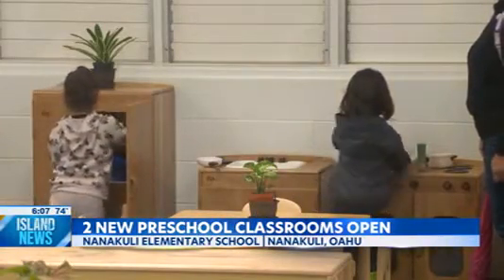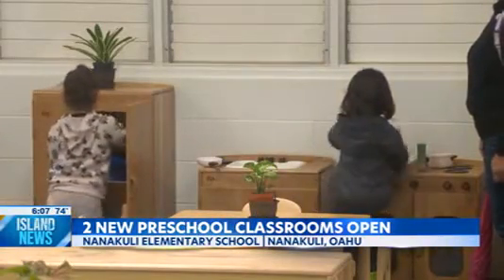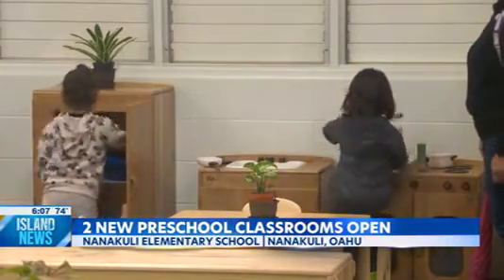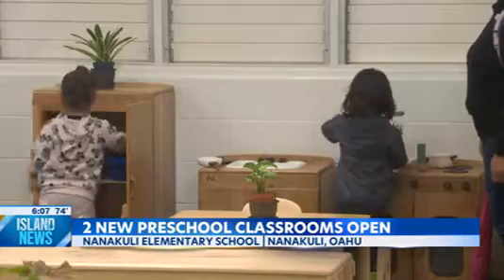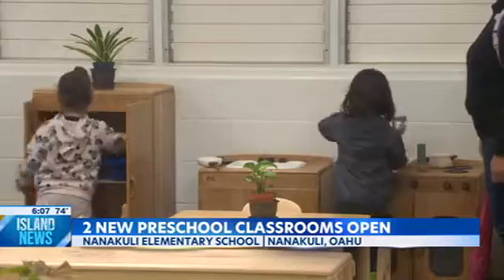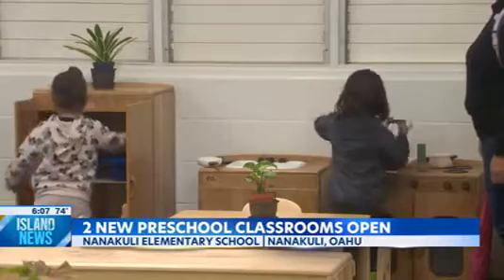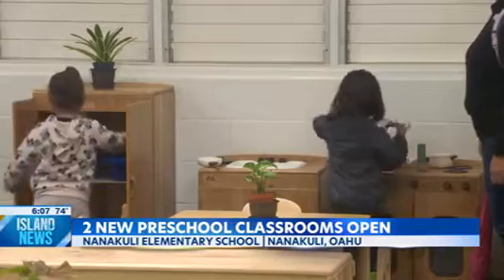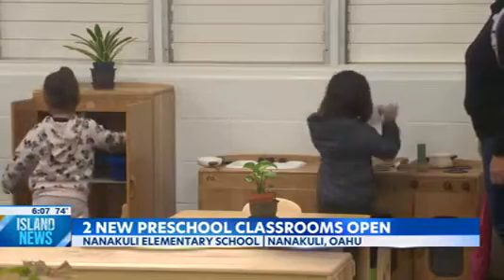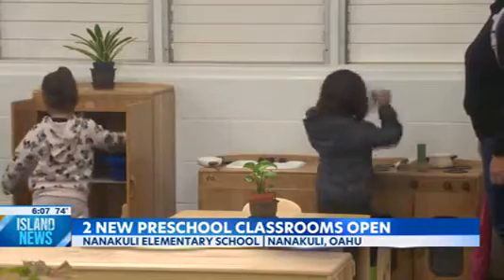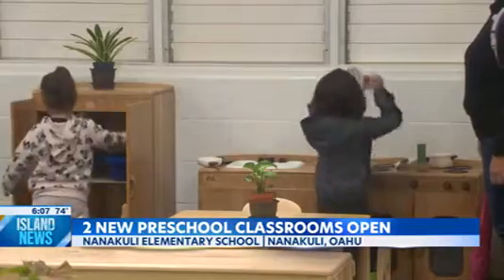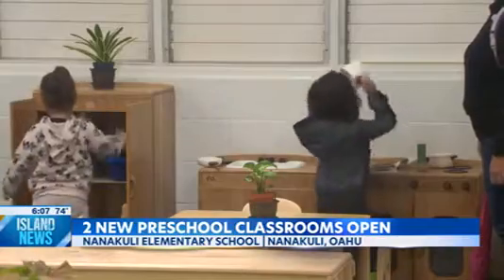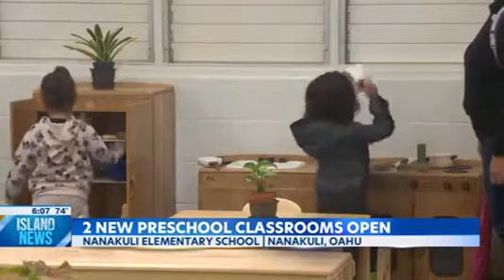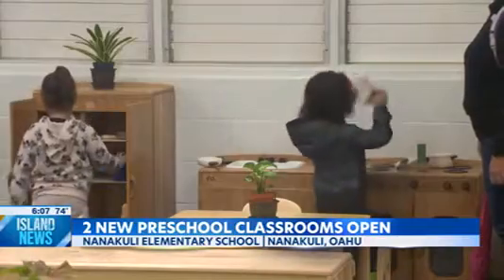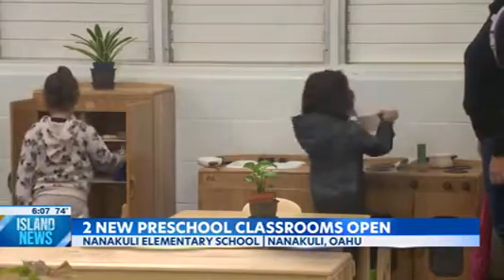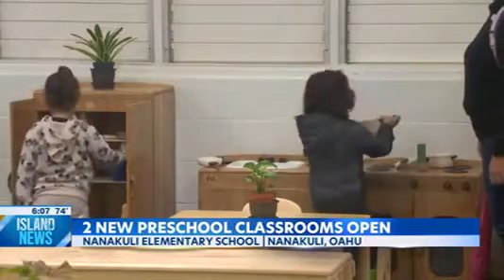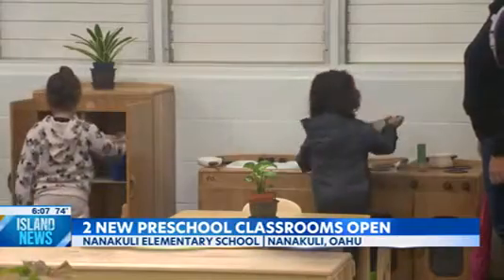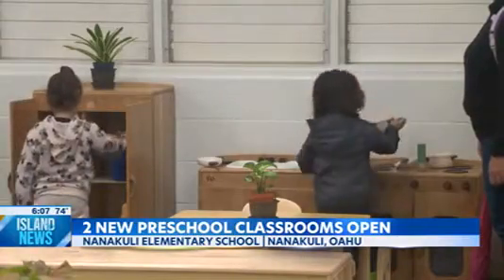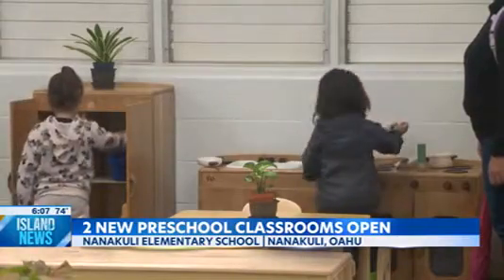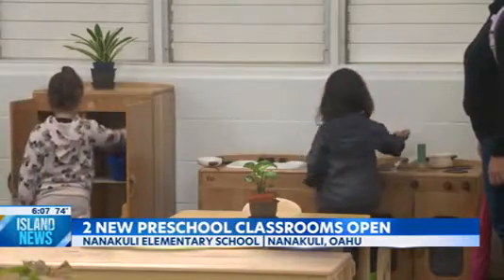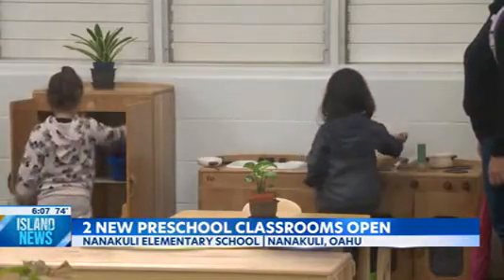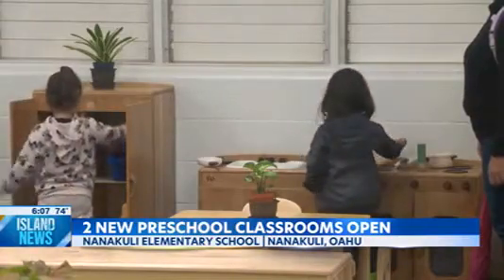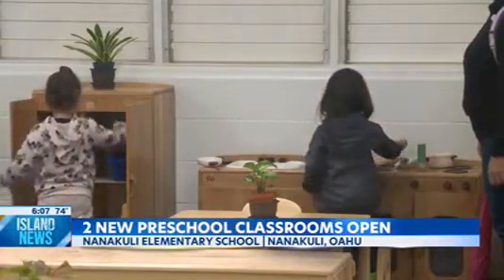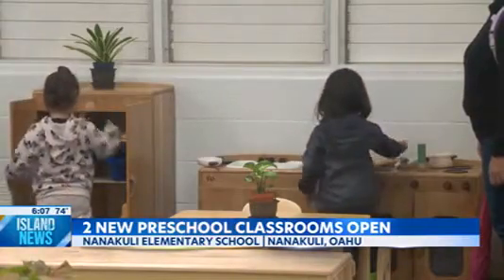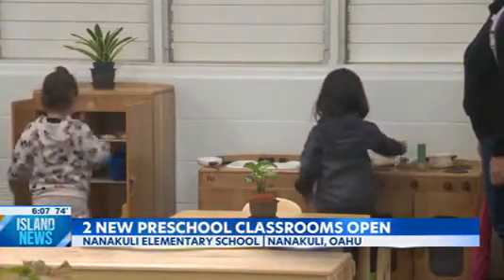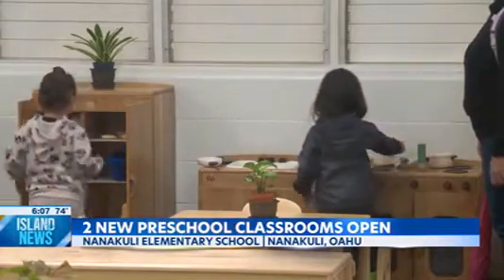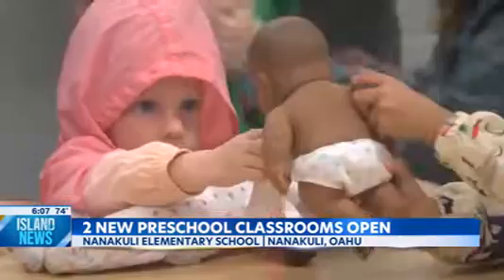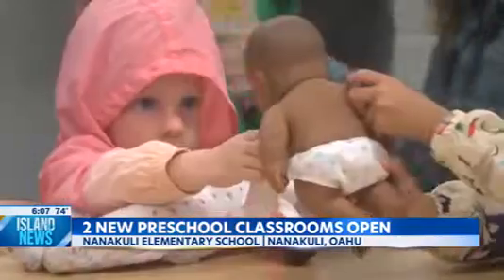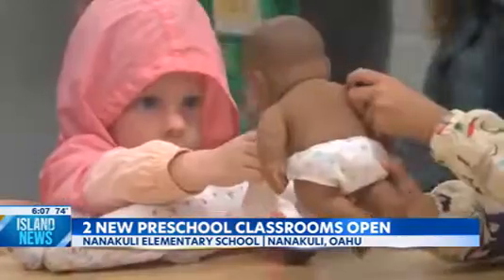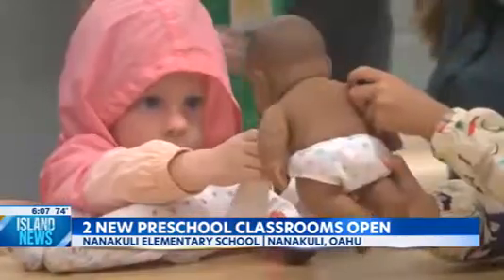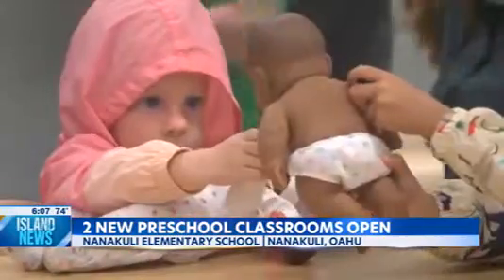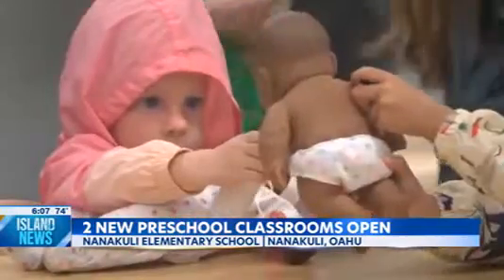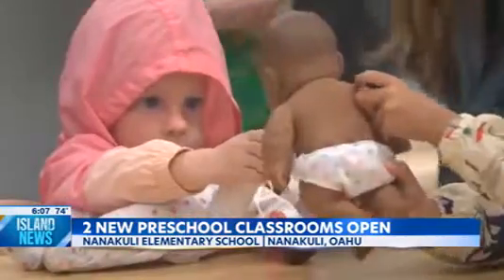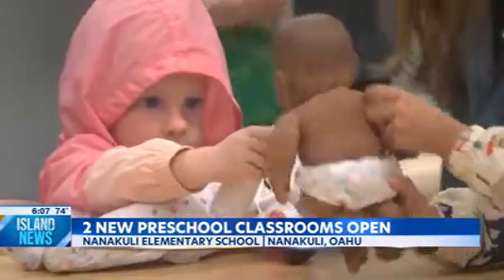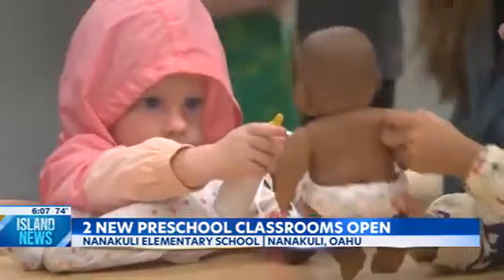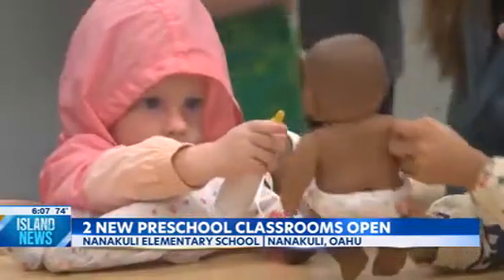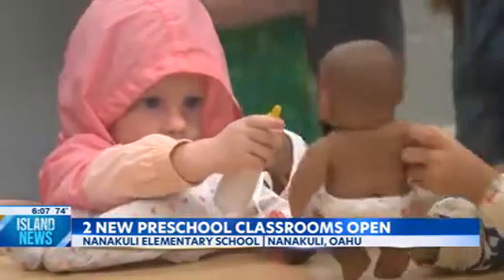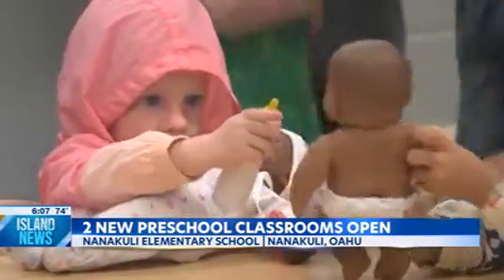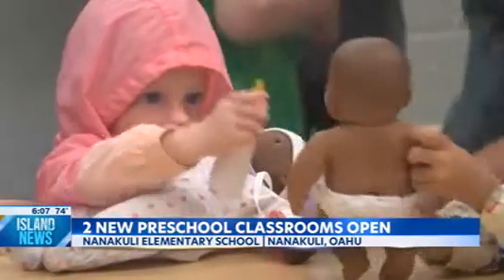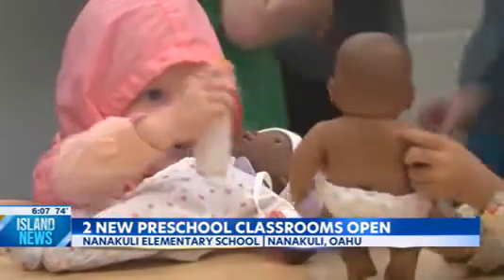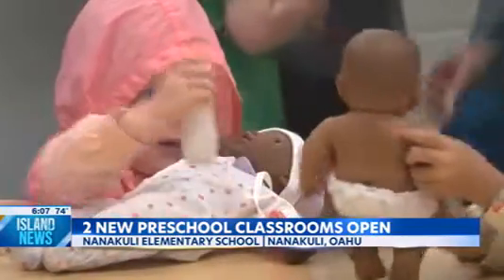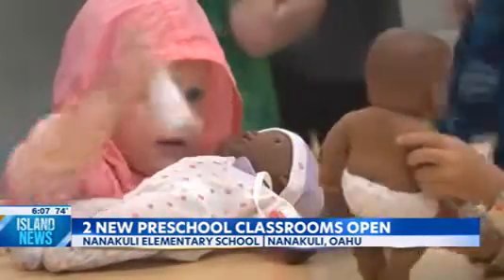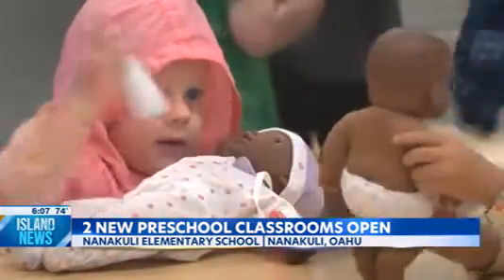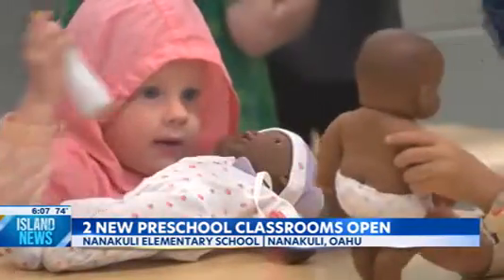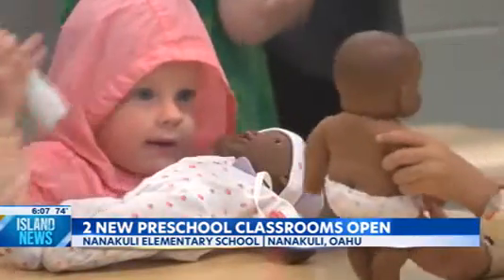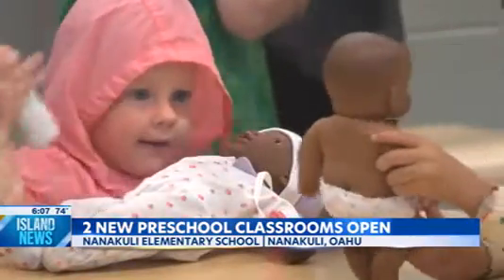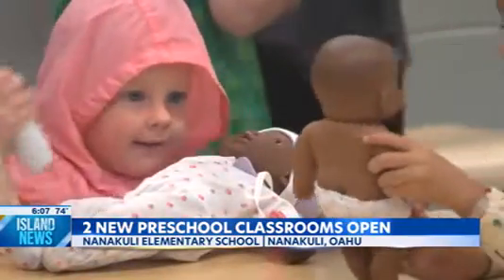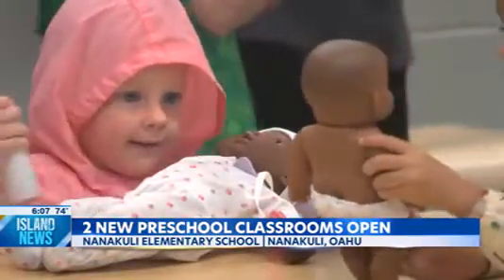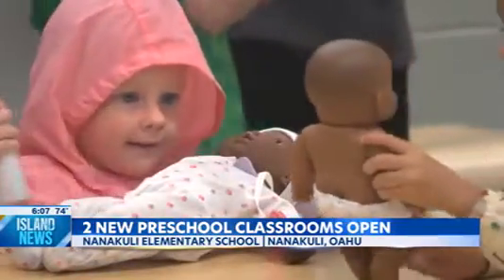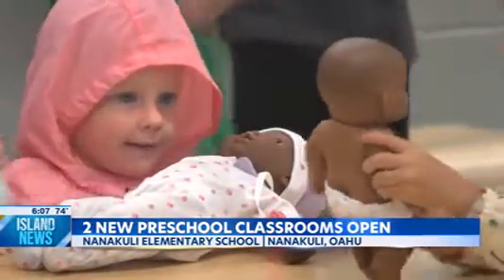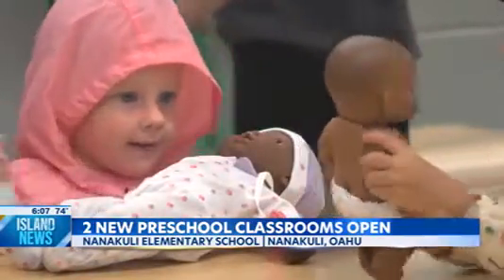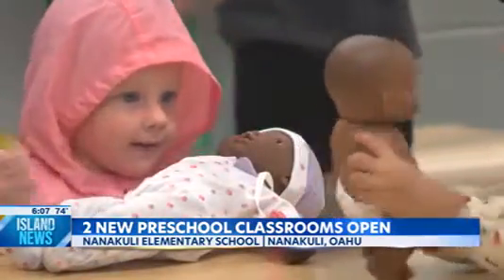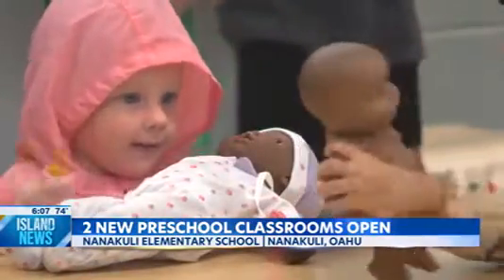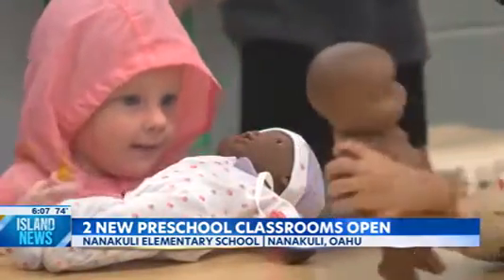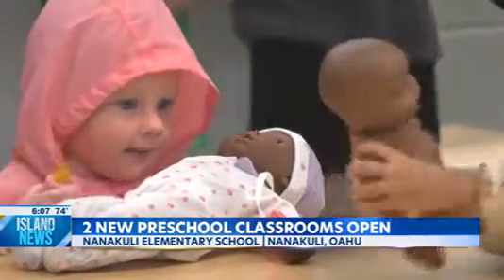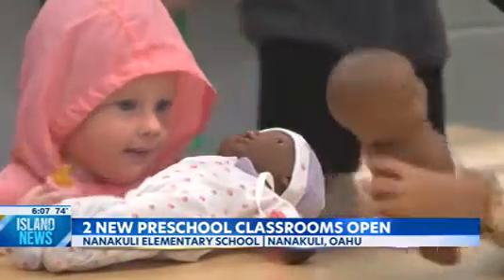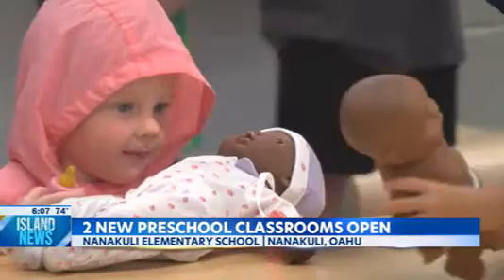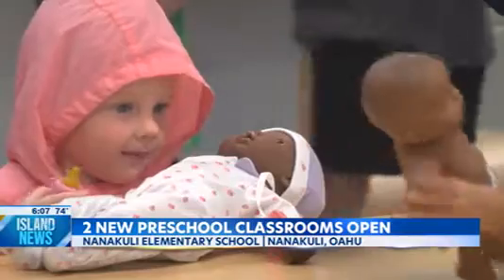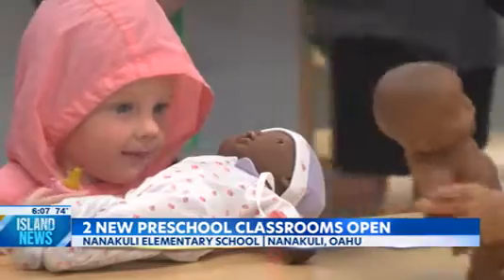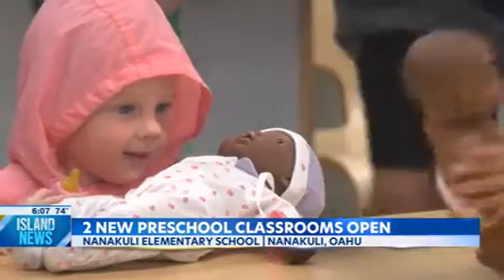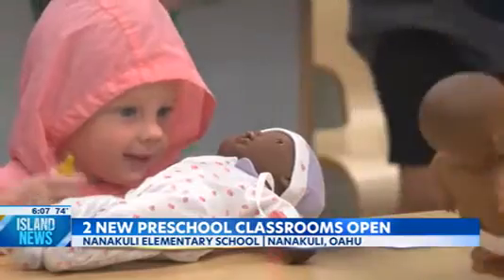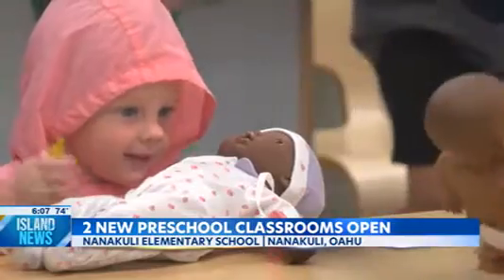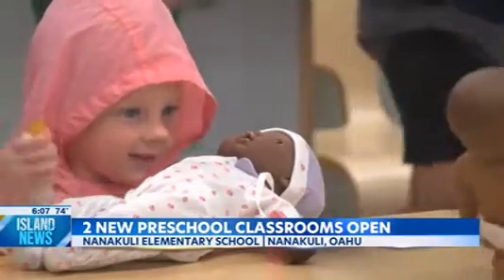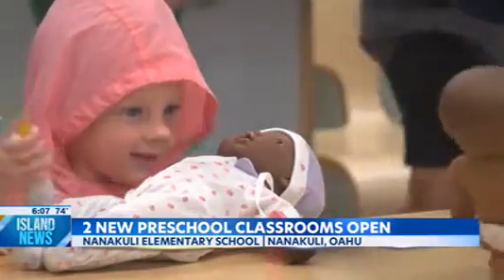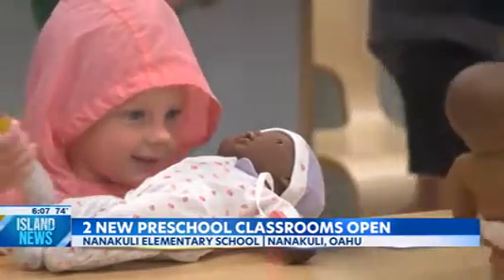To see the full interview with the lieutenant governor, you can go to KITV.com. Ariel Arjo, Island News.